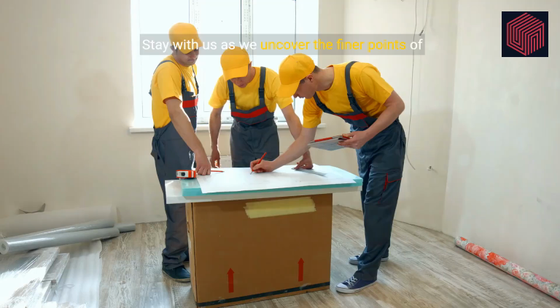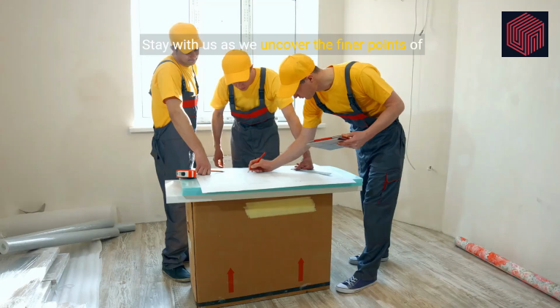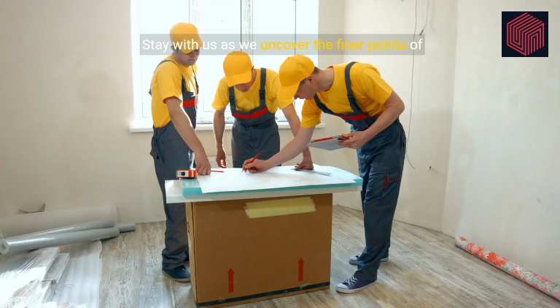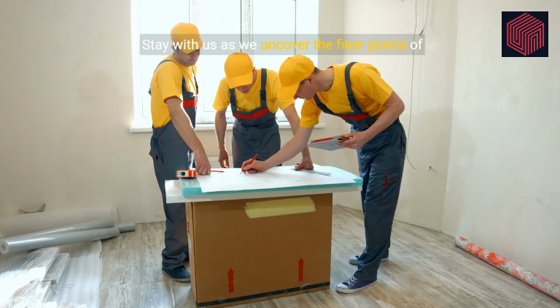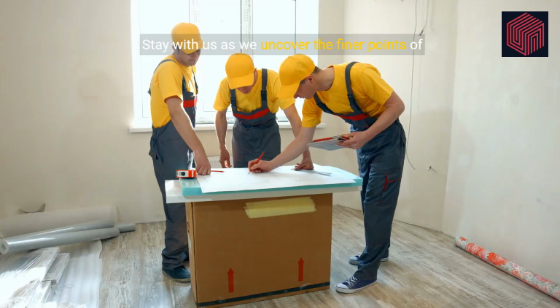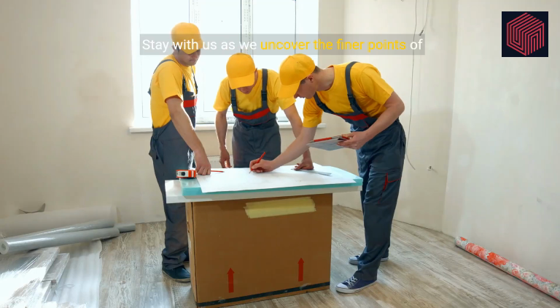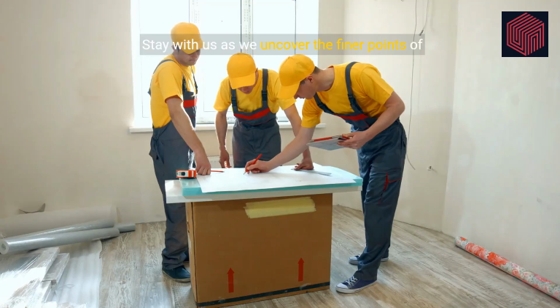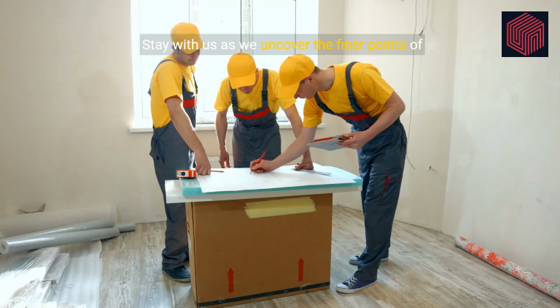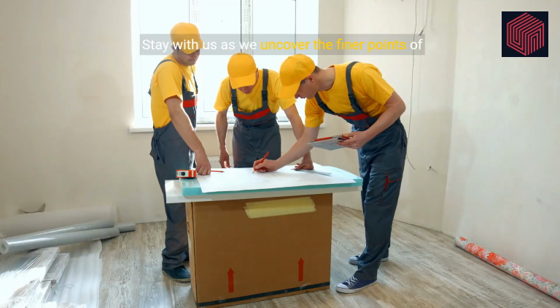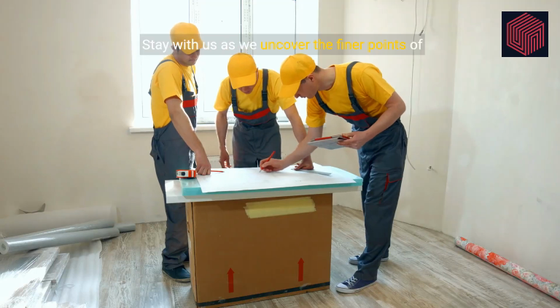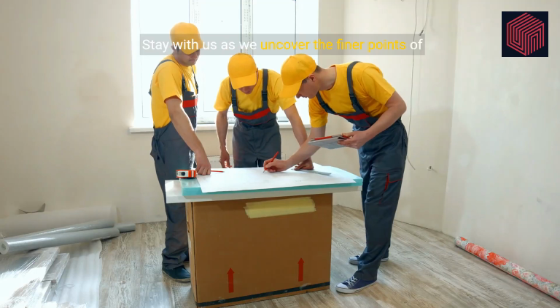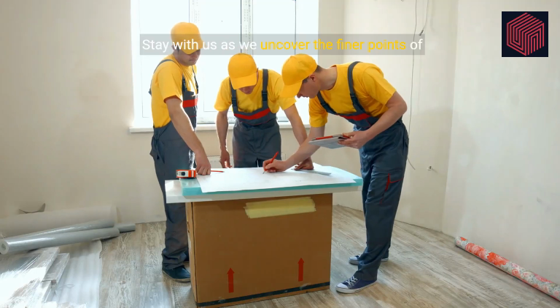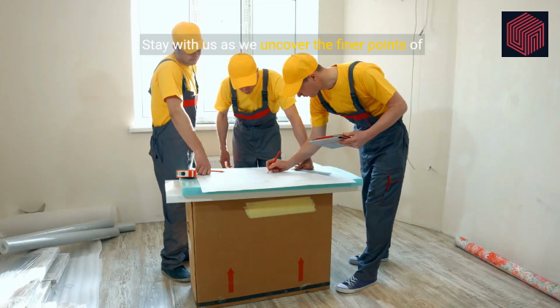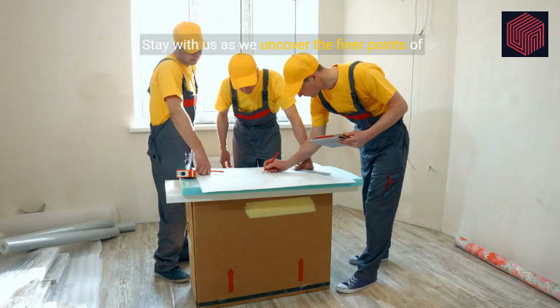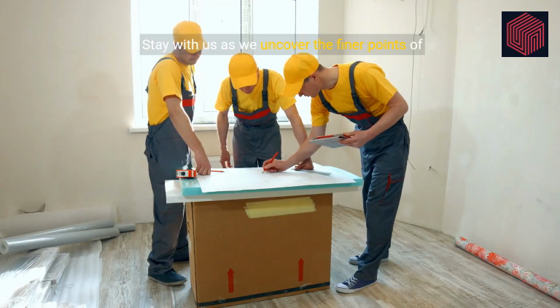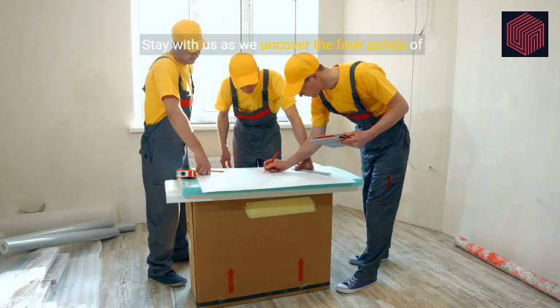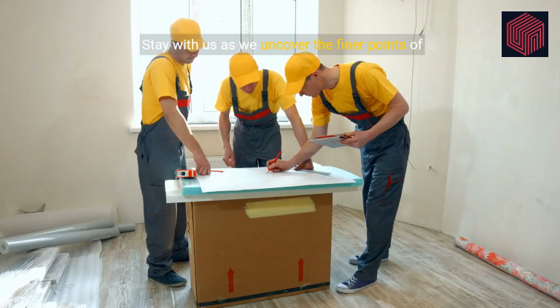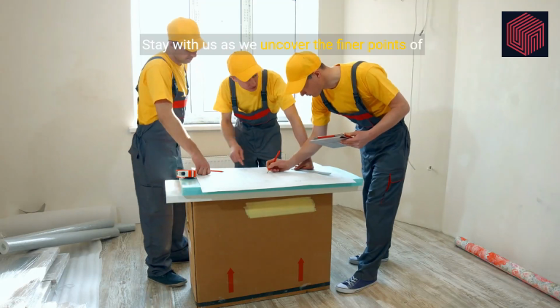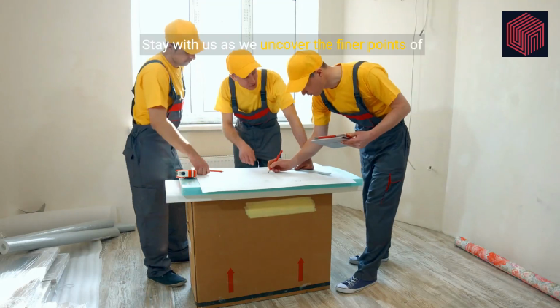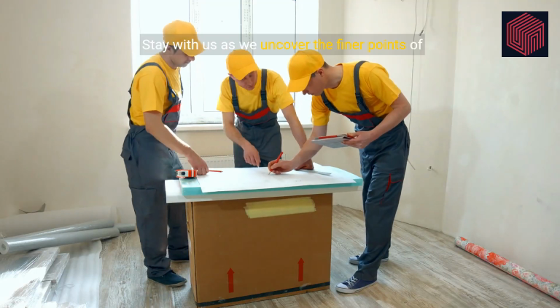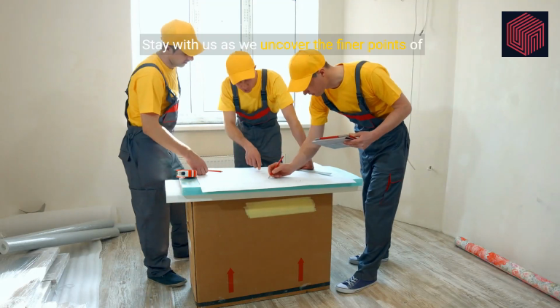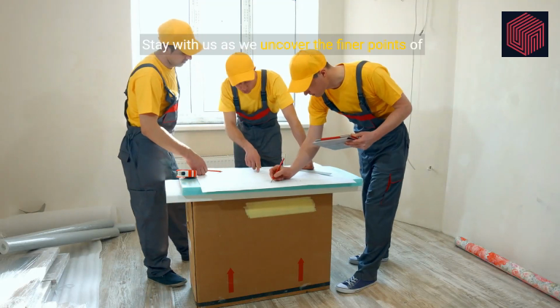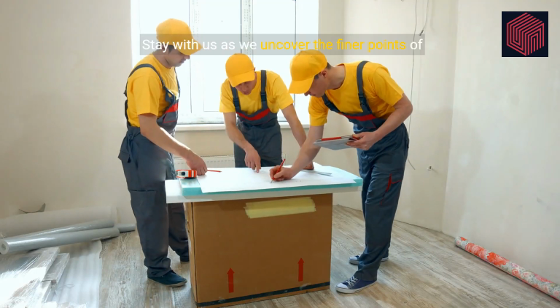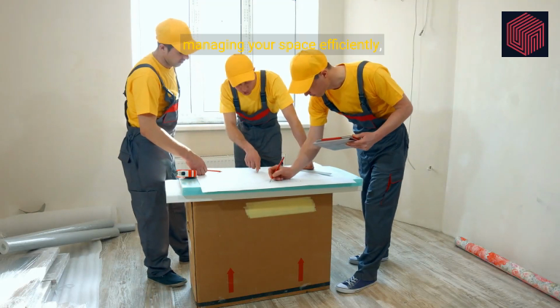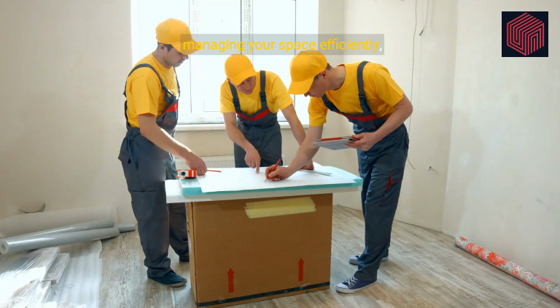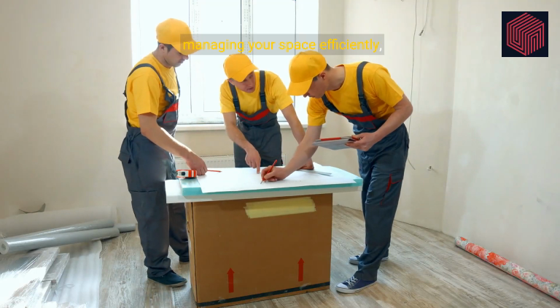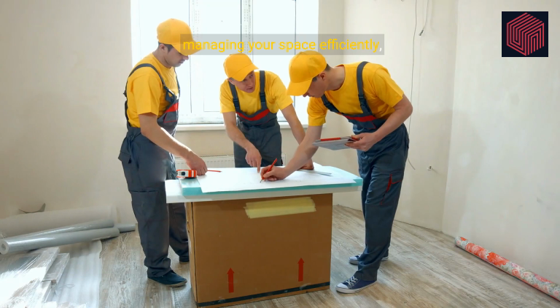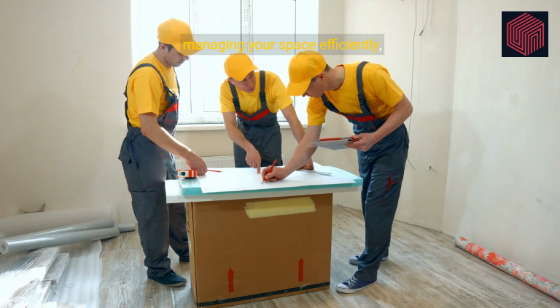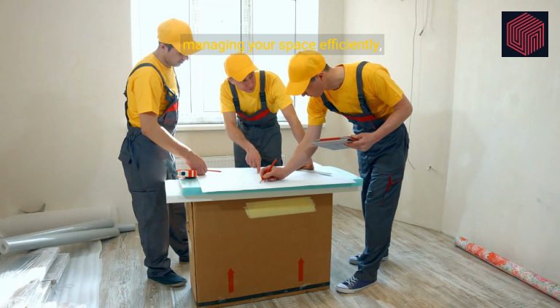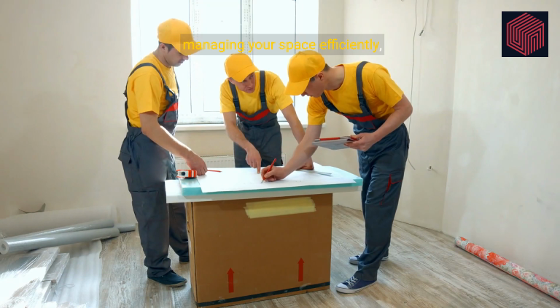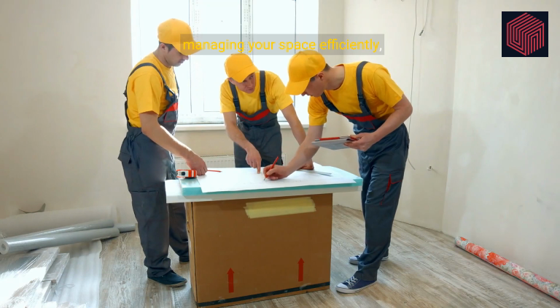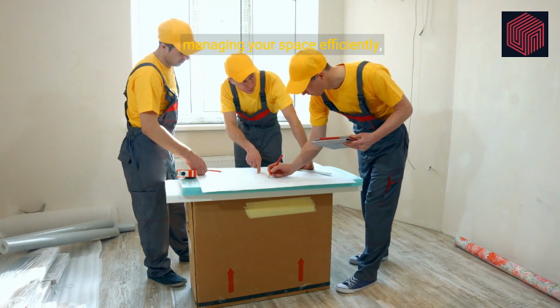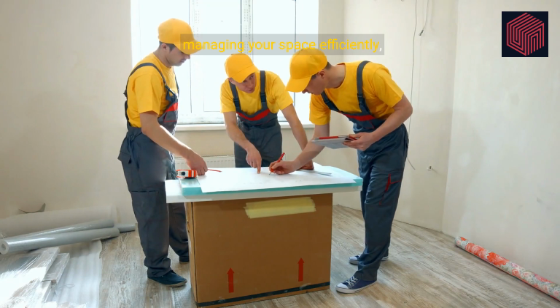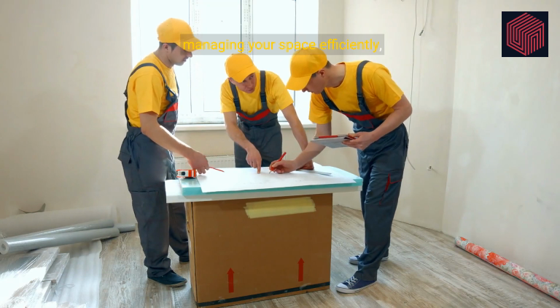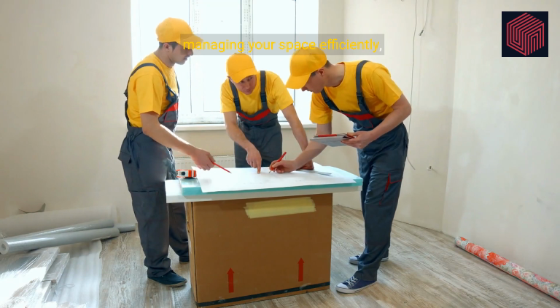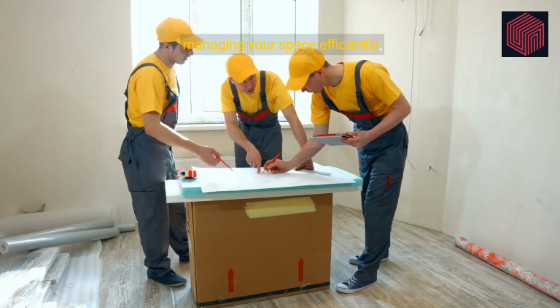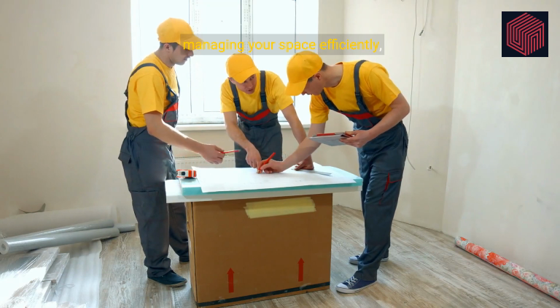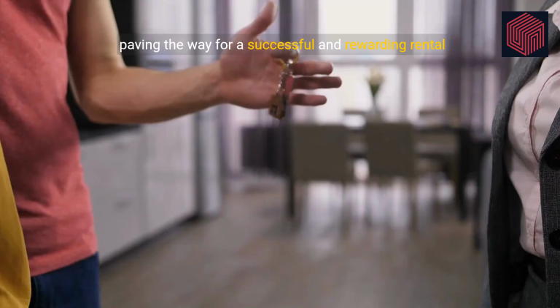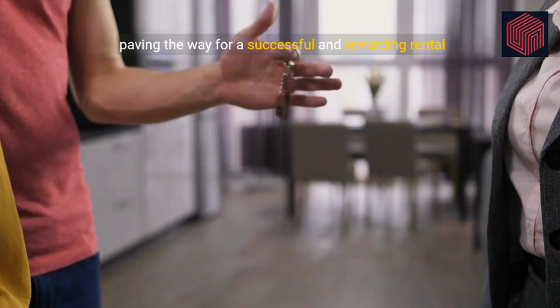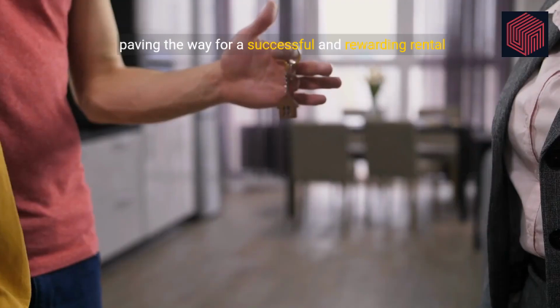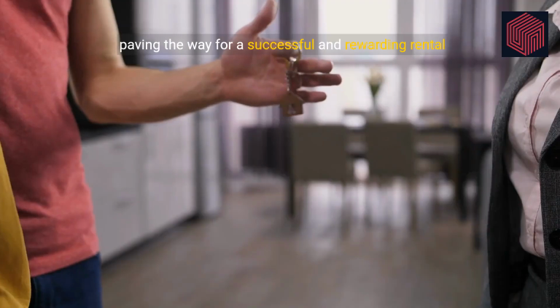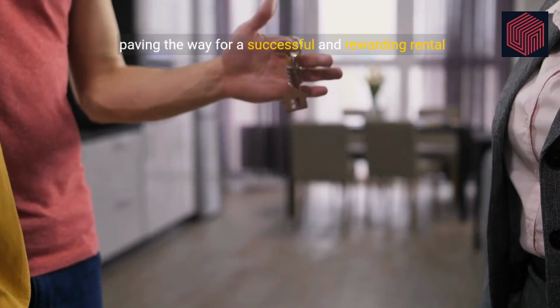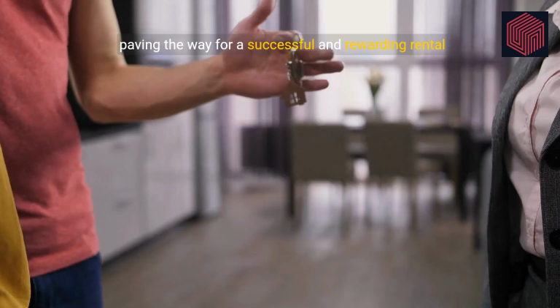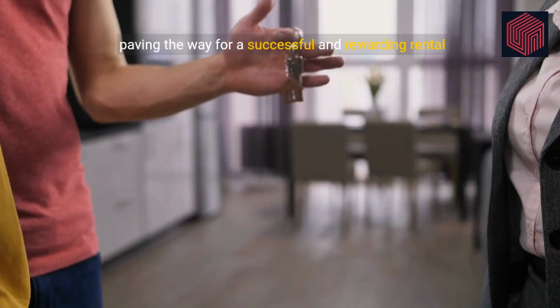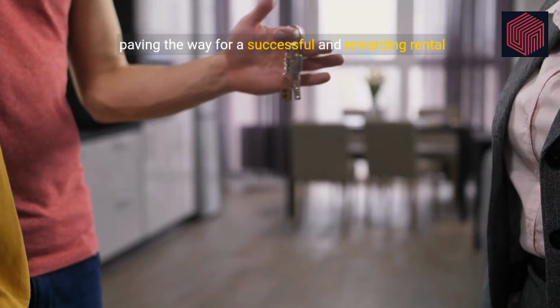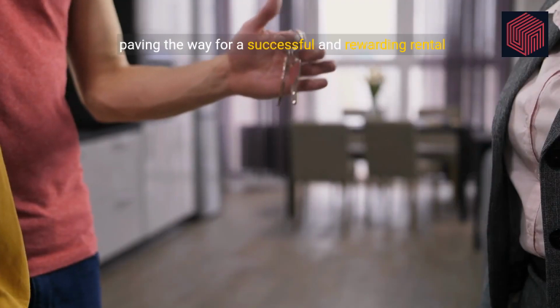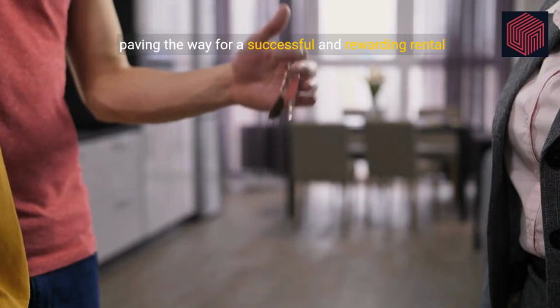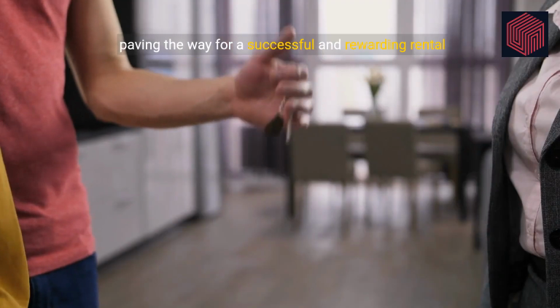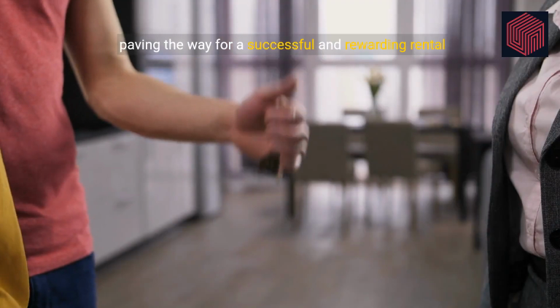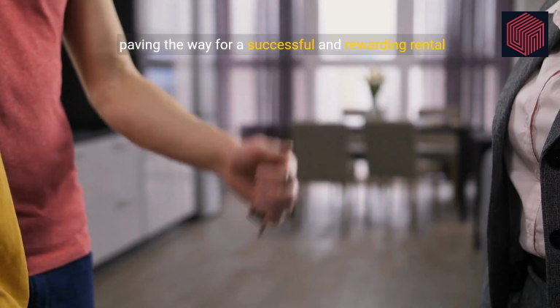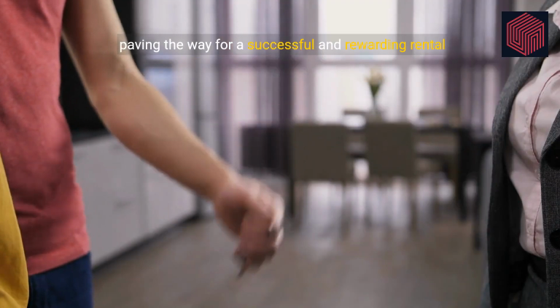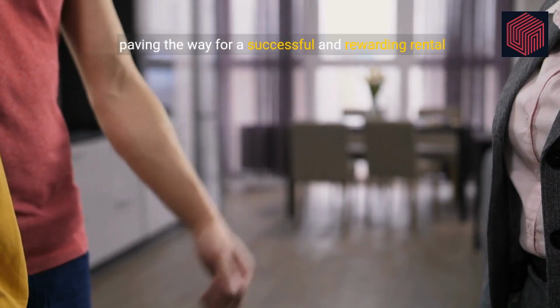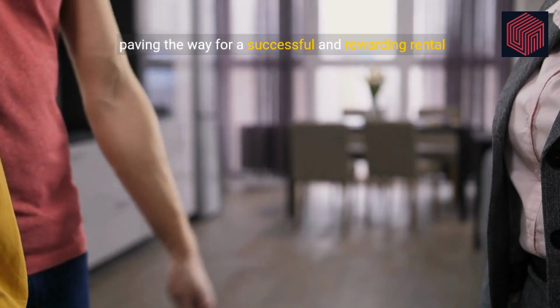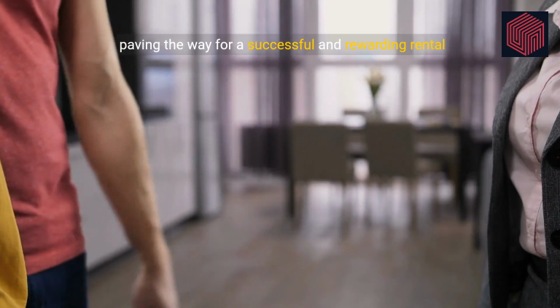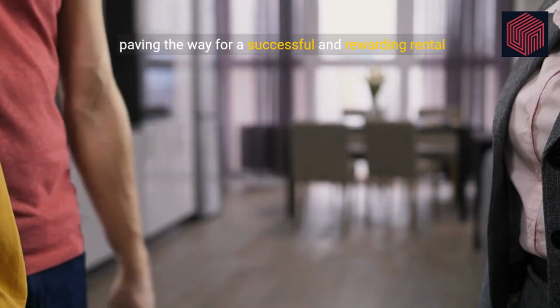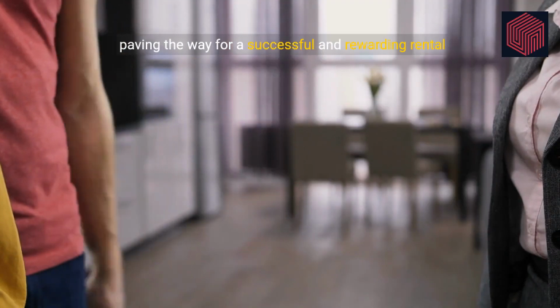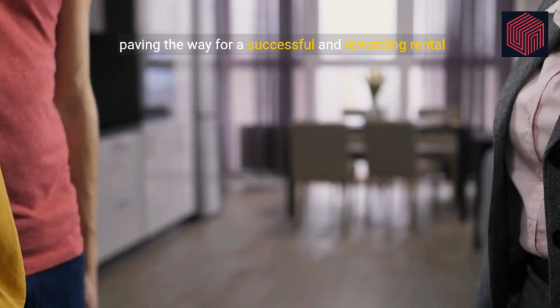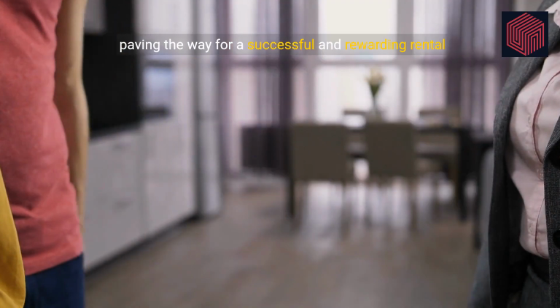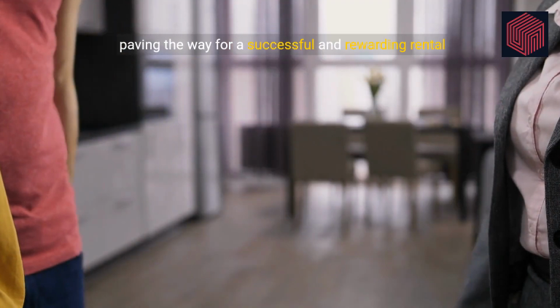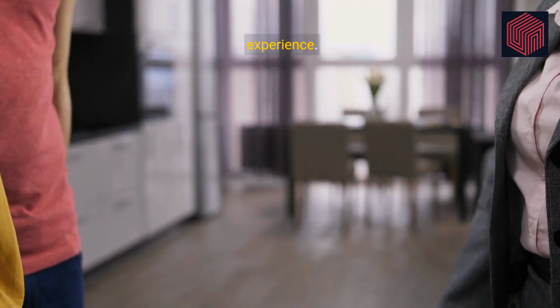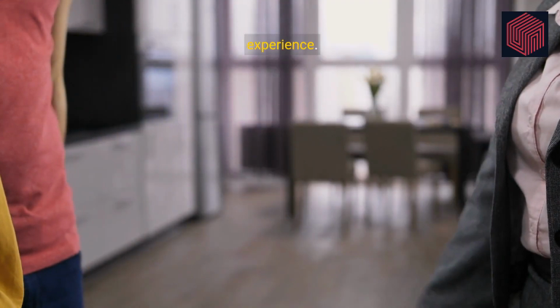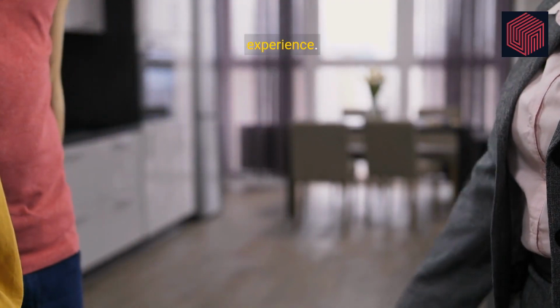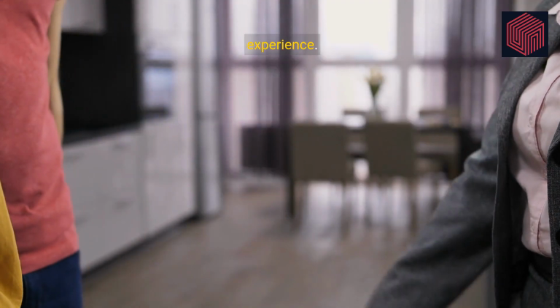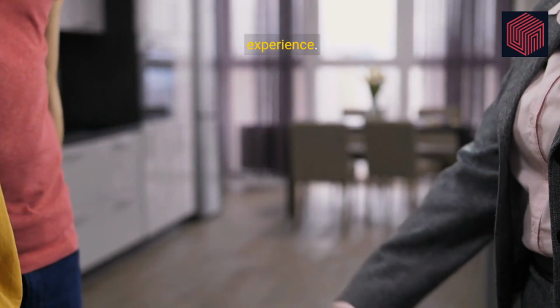Stay with us as we uncover the finer points of managing your space efficiently, paving the way for a successful and rewarding rental experience.